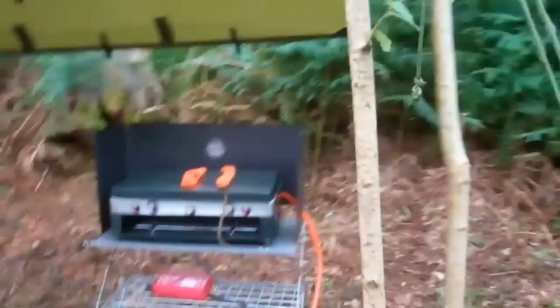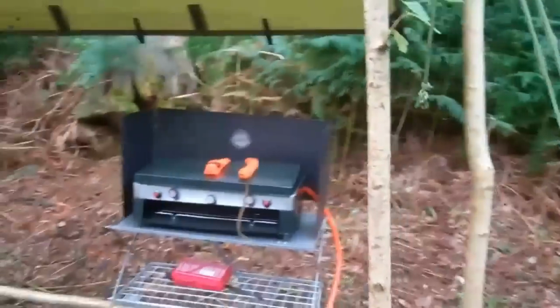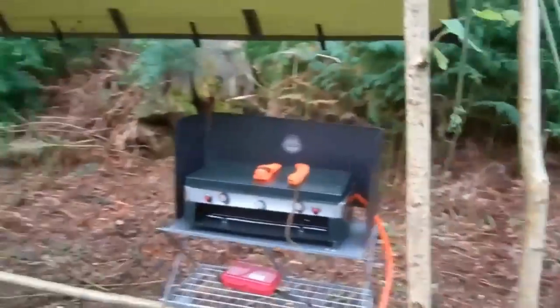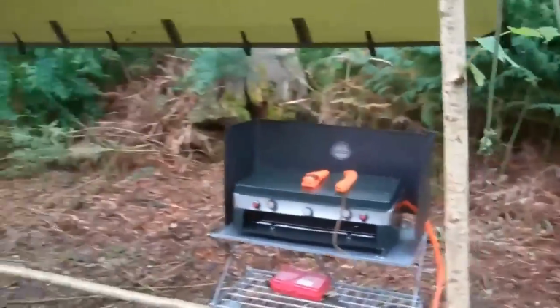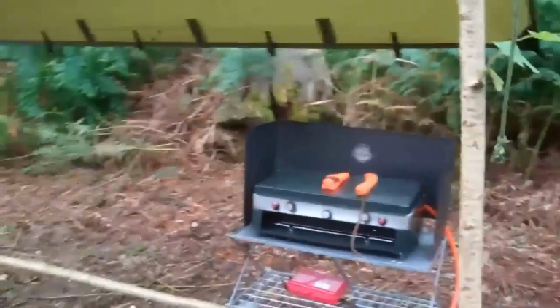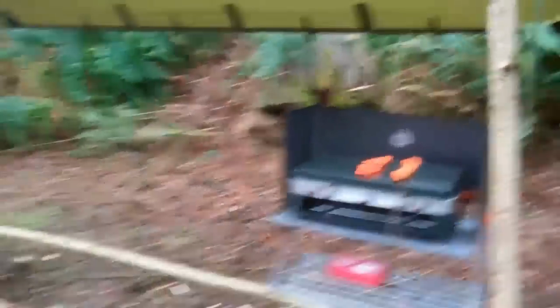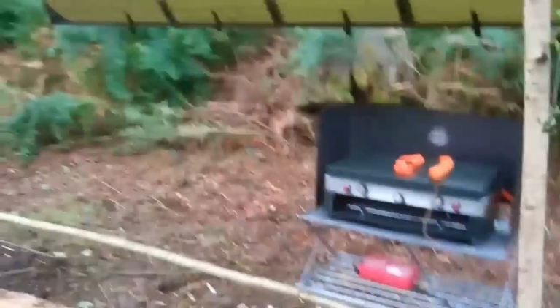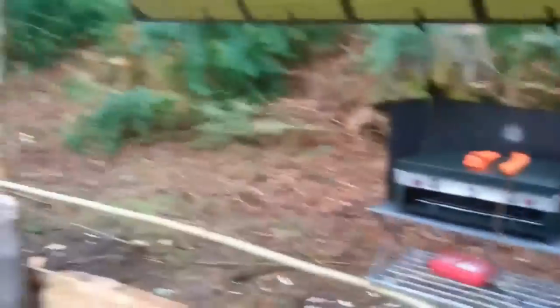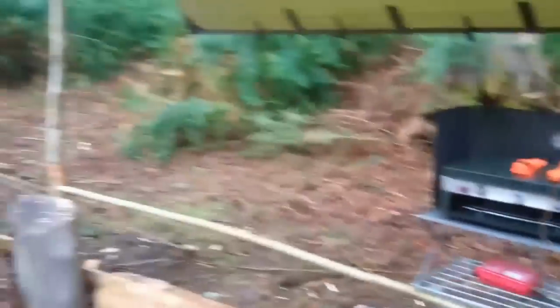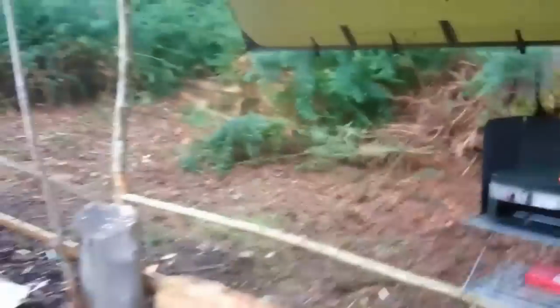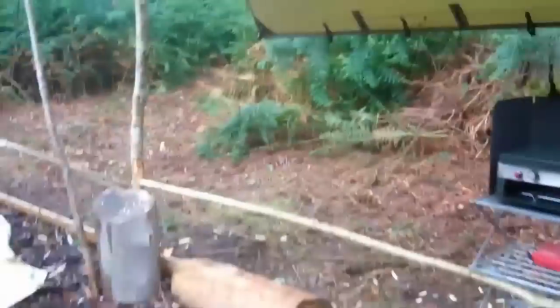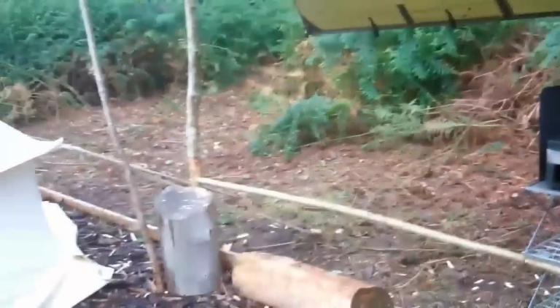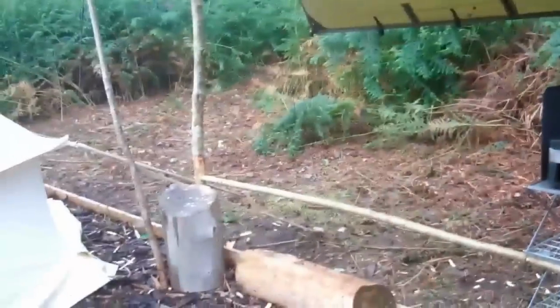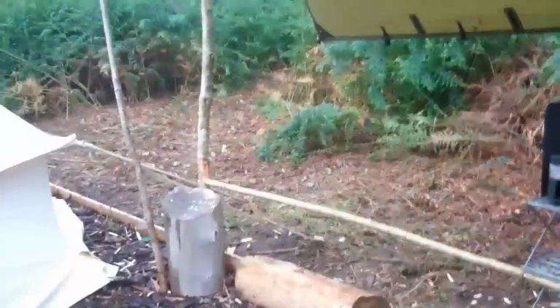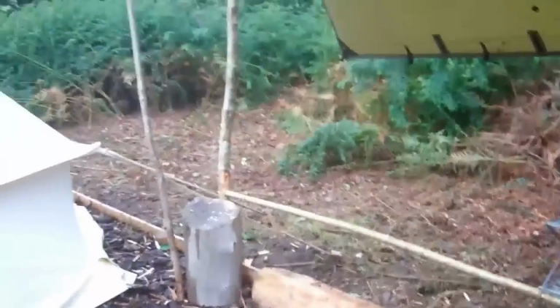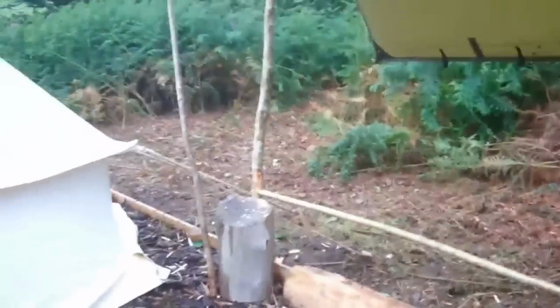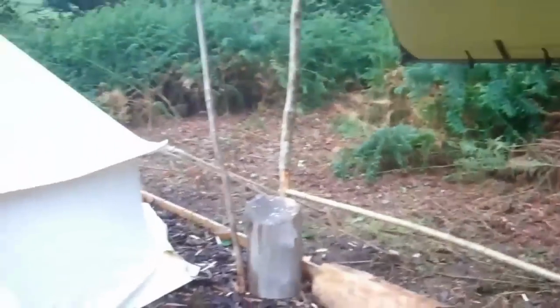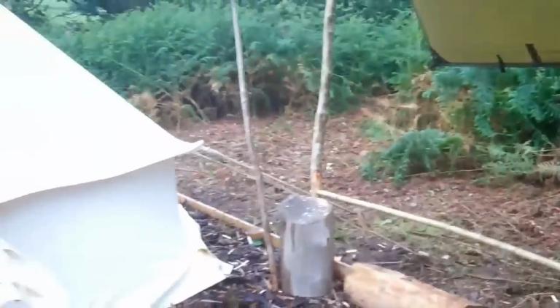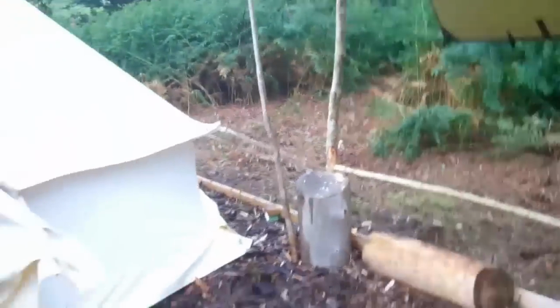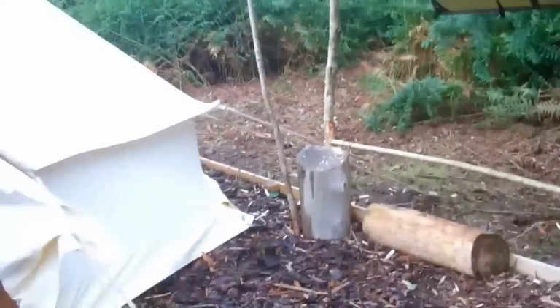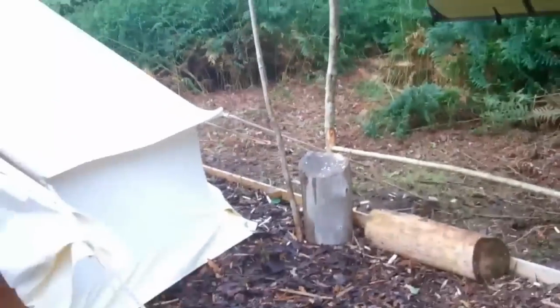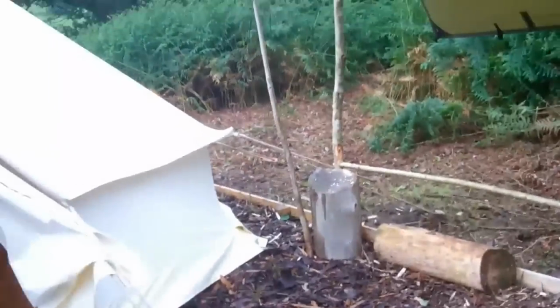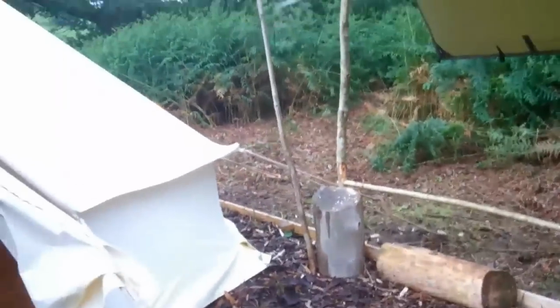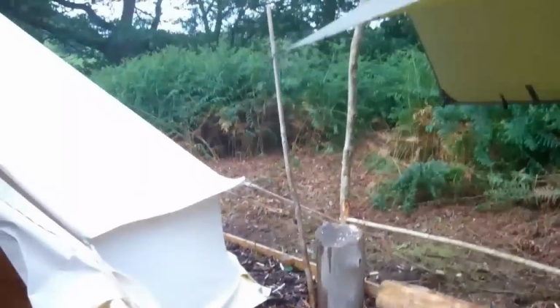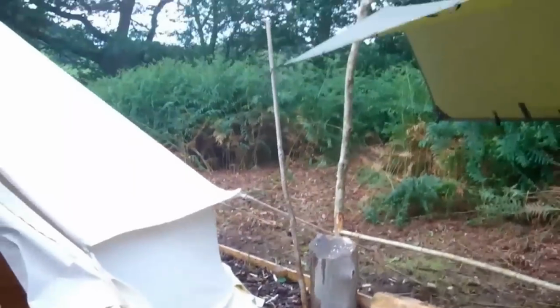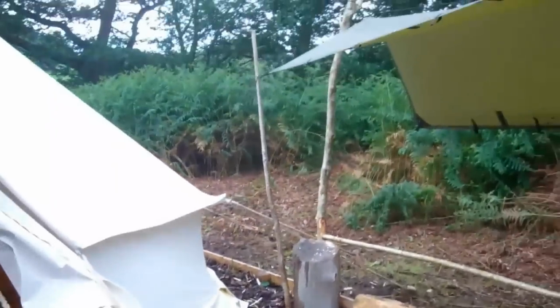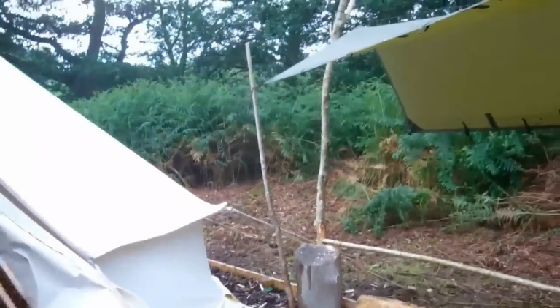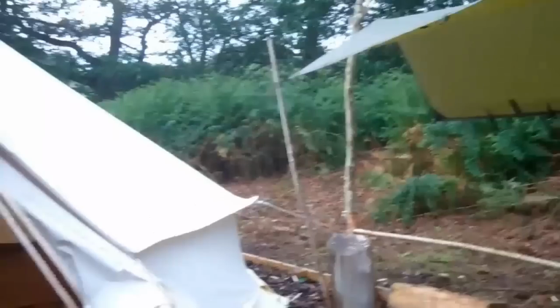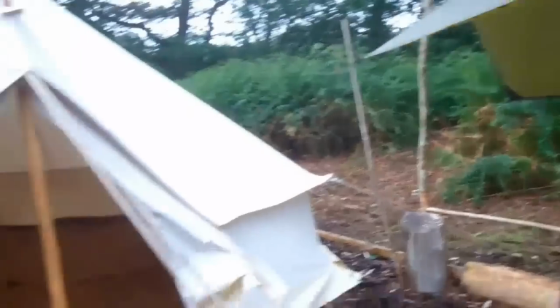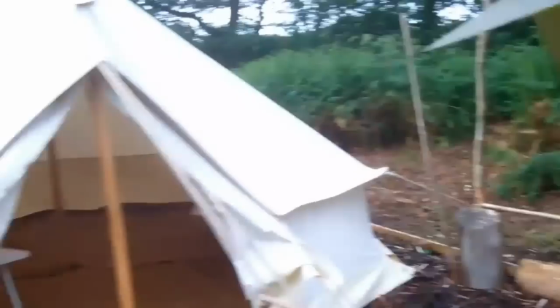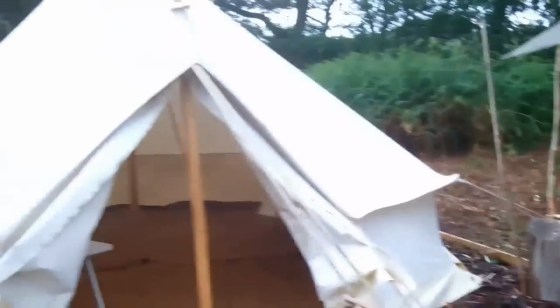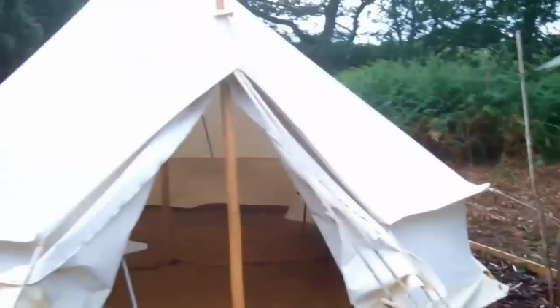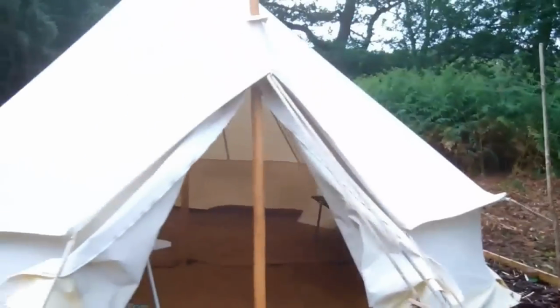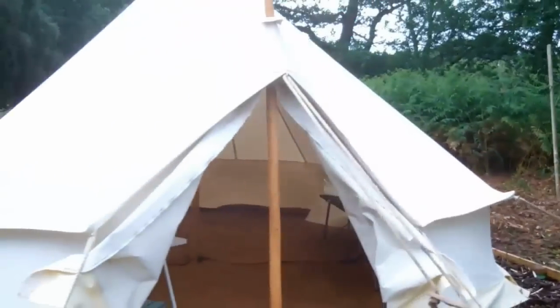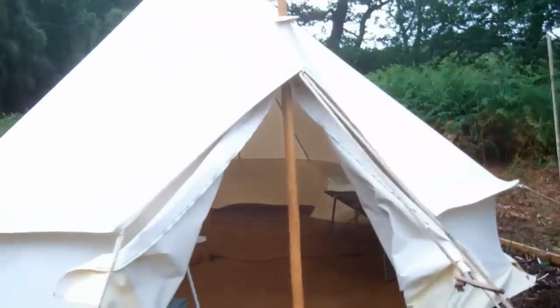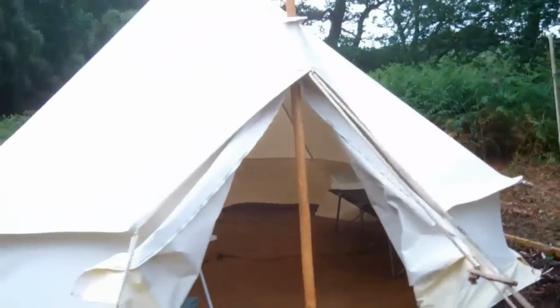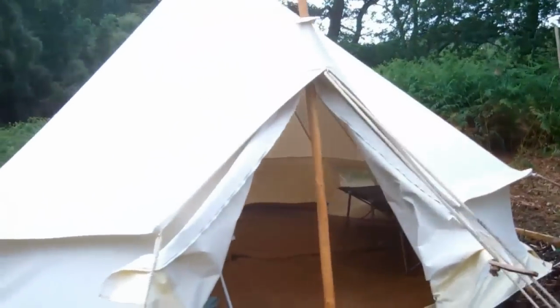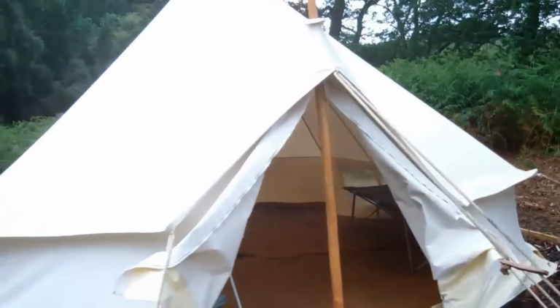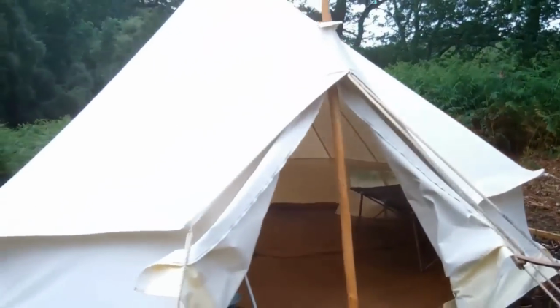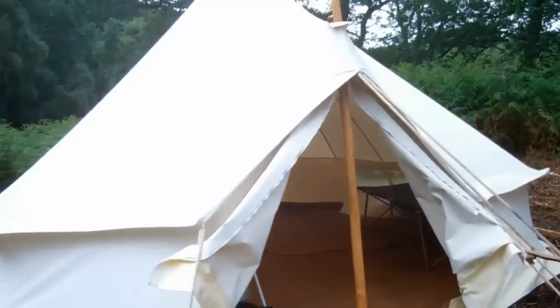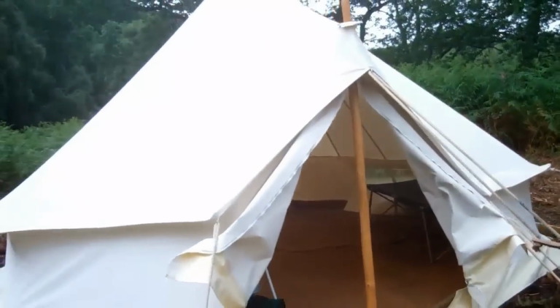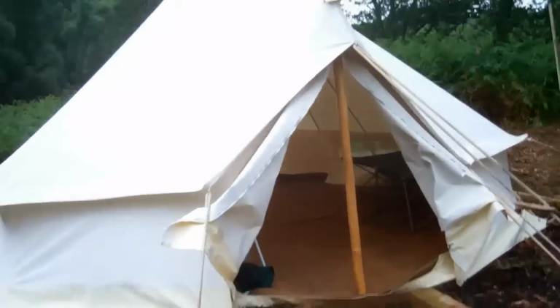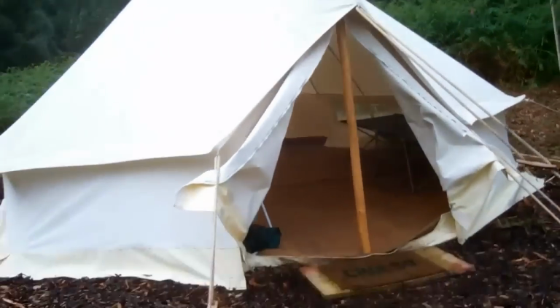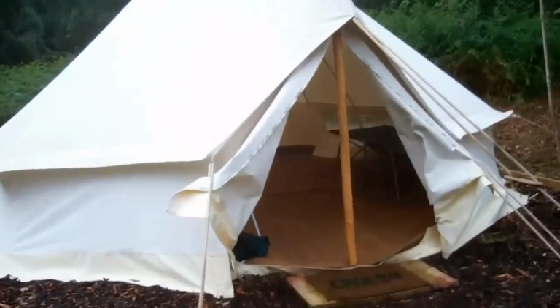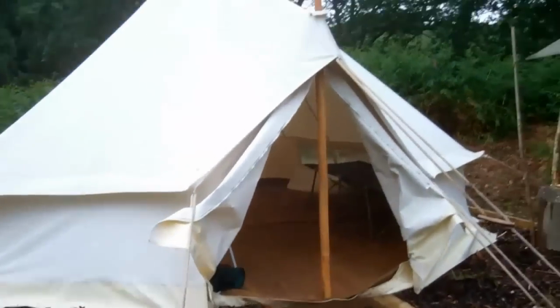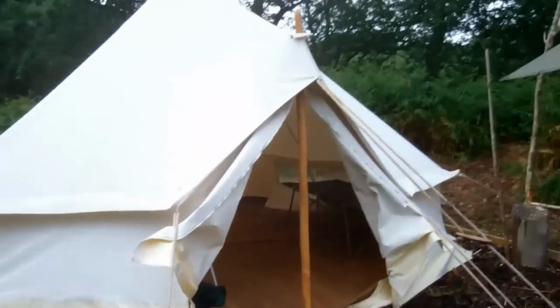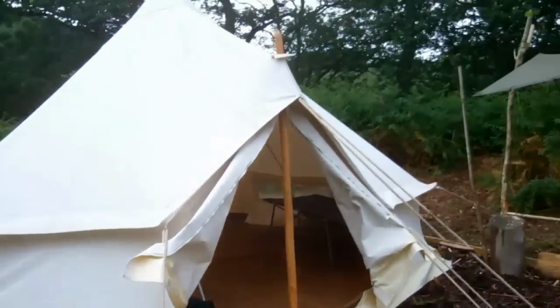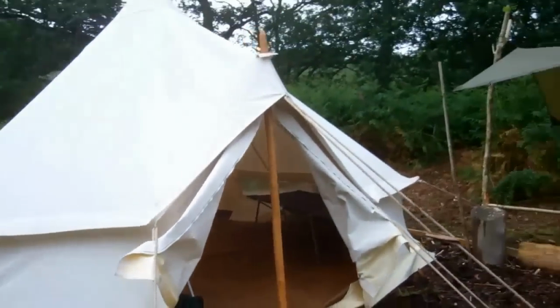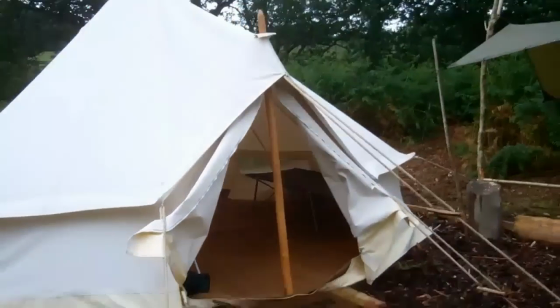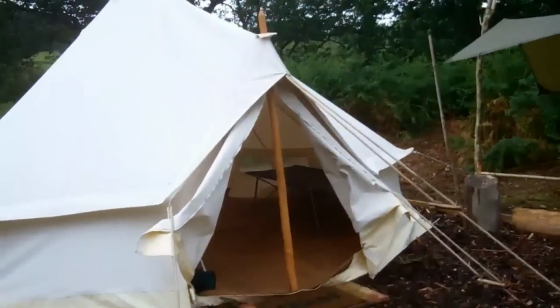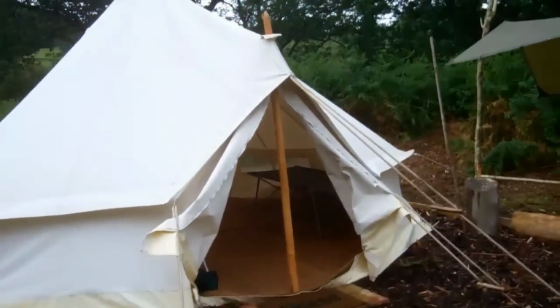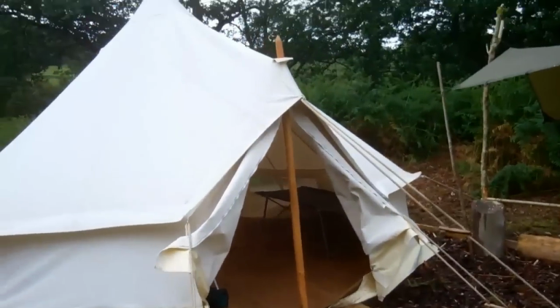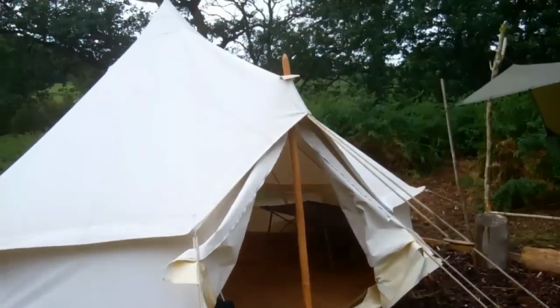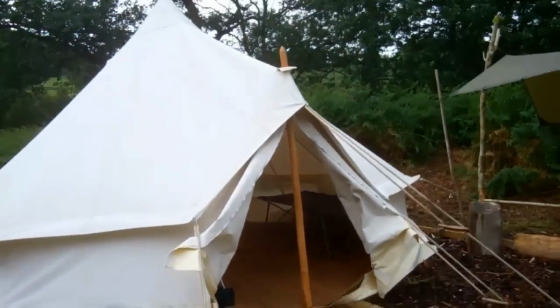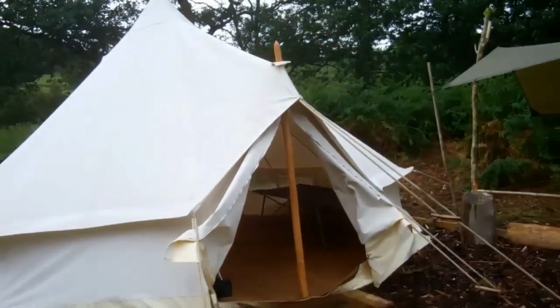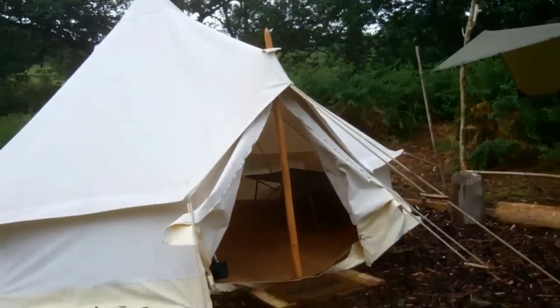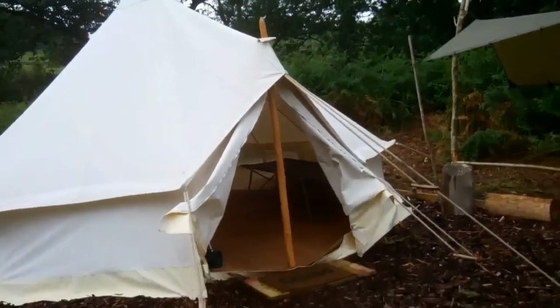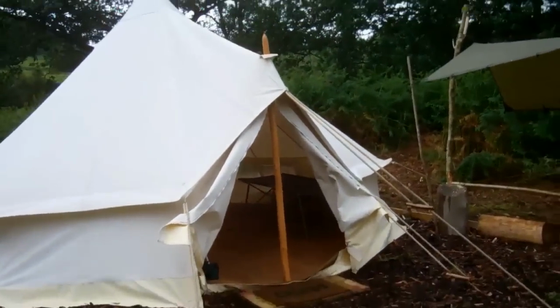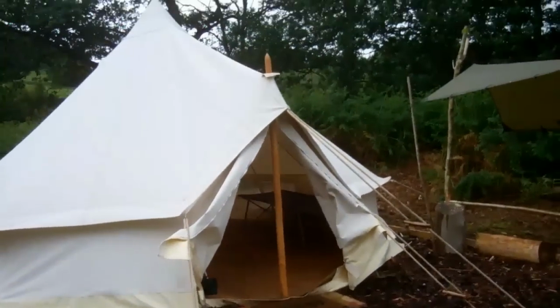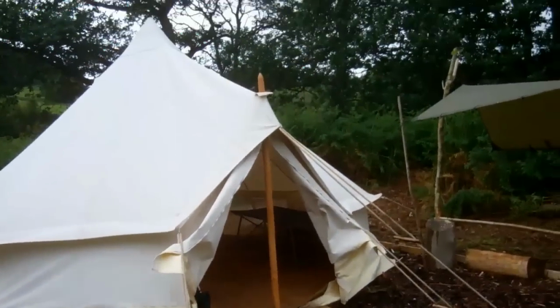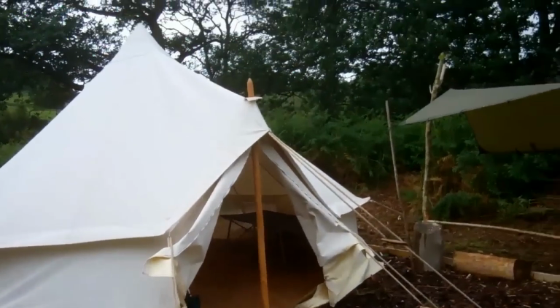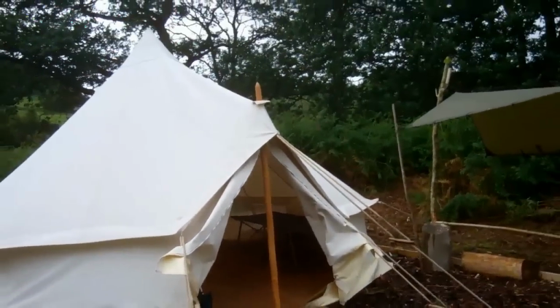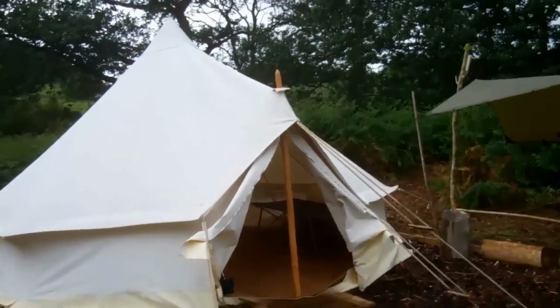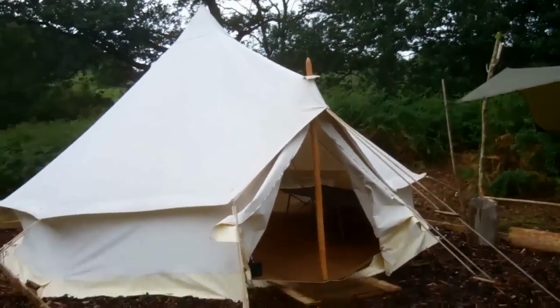So that concludes our quick look at the bell tent. Thanks for watching from FireFox.